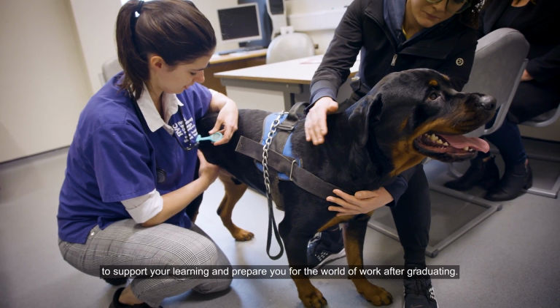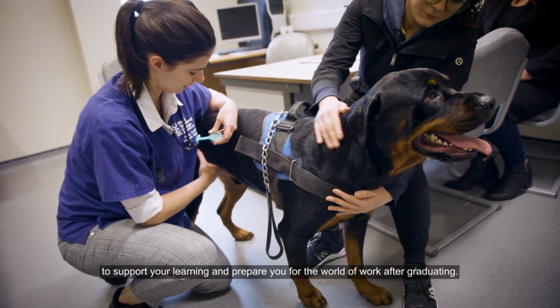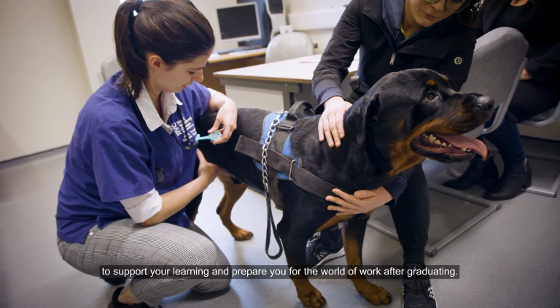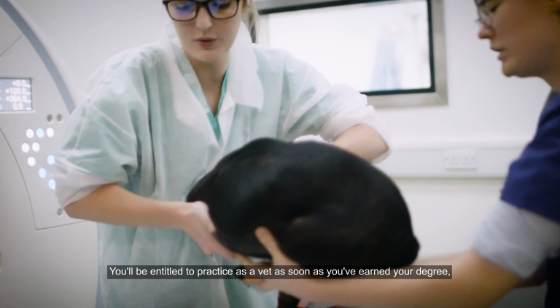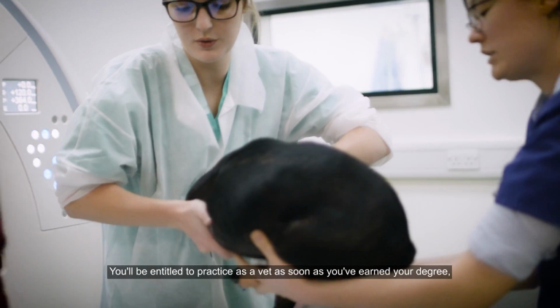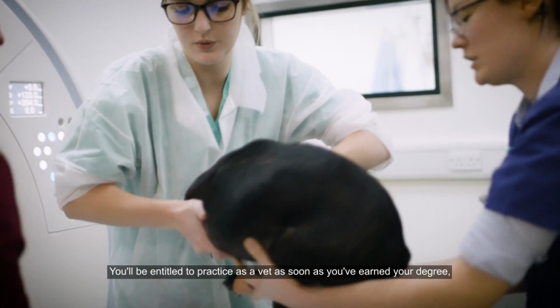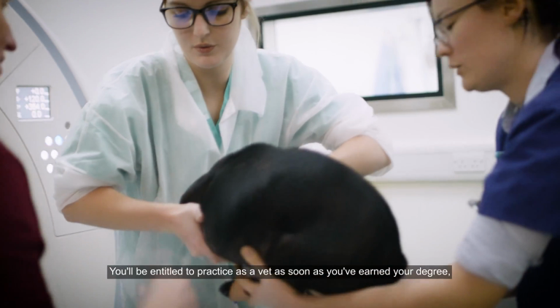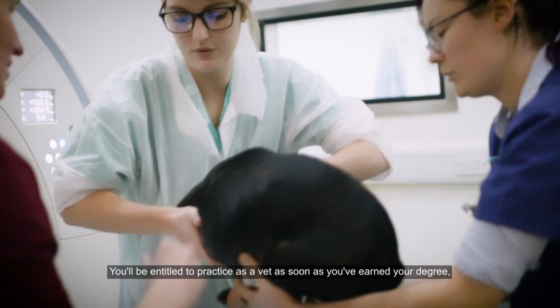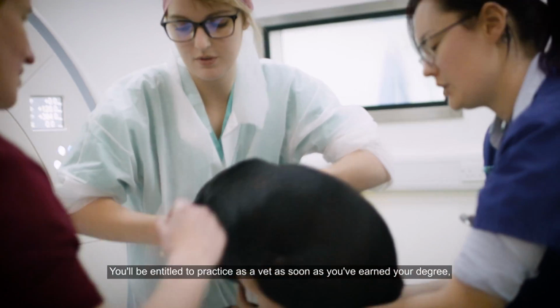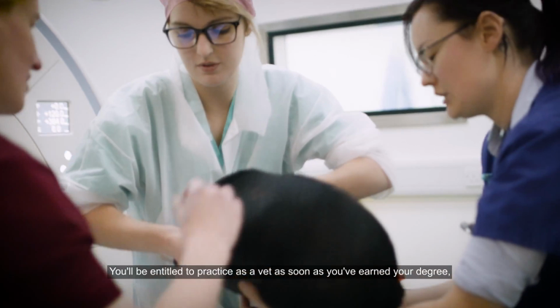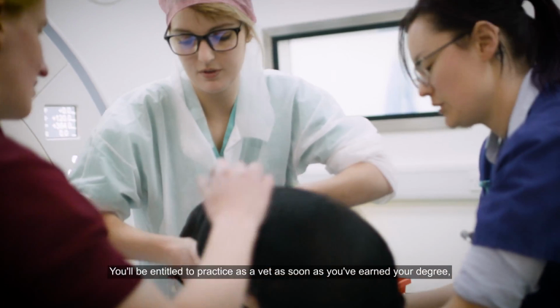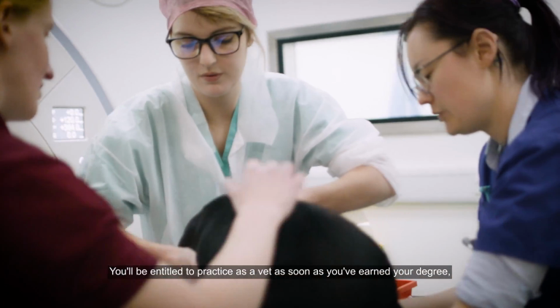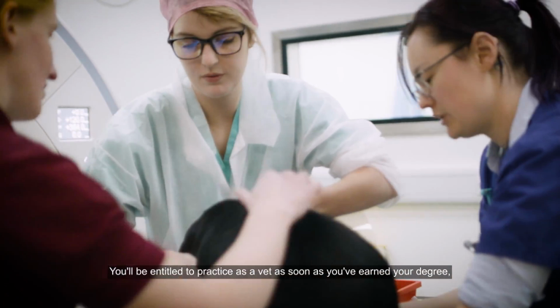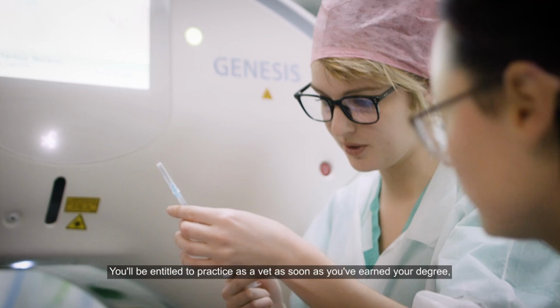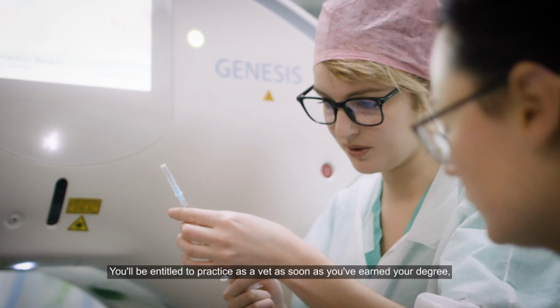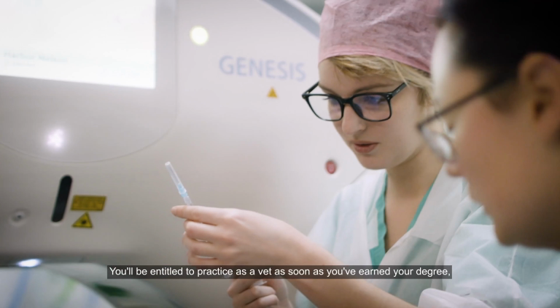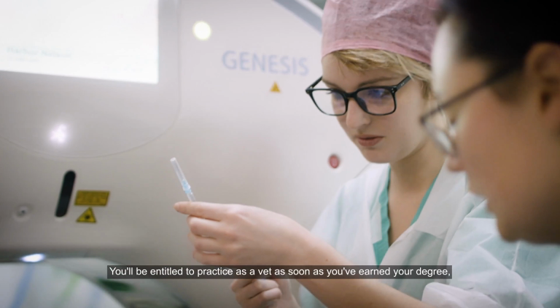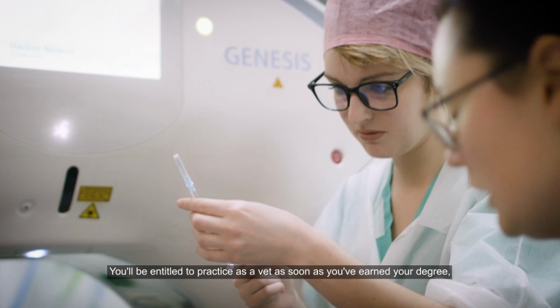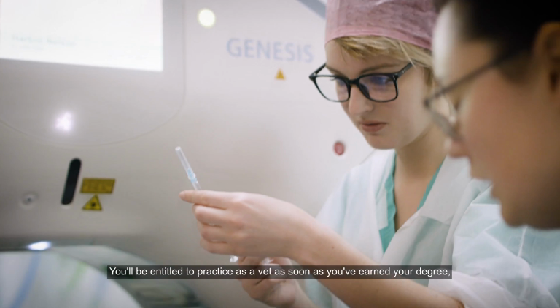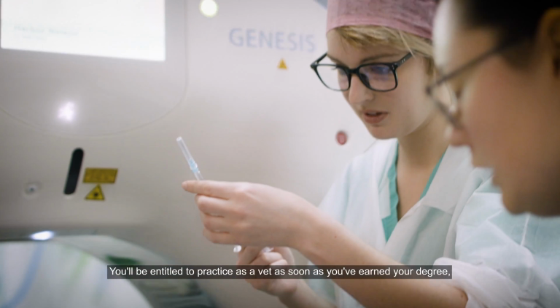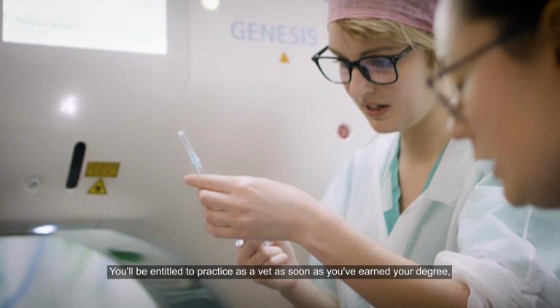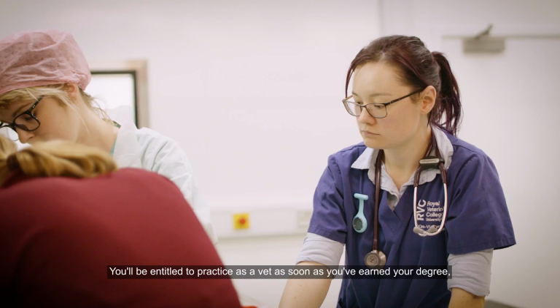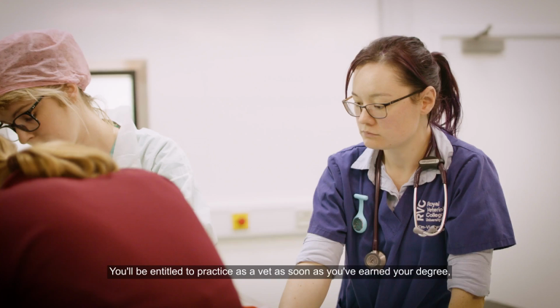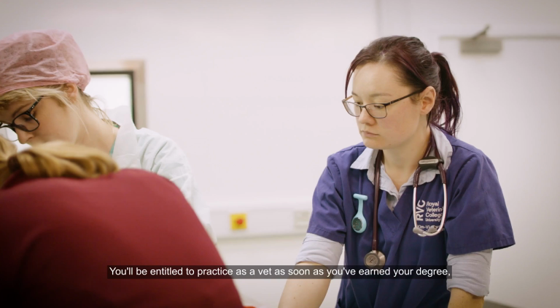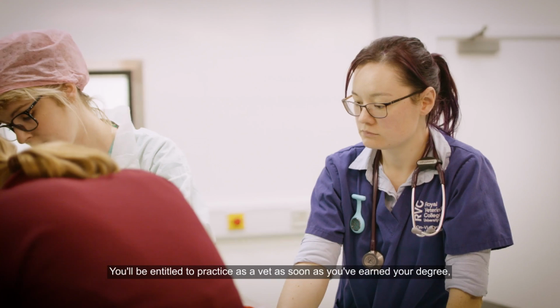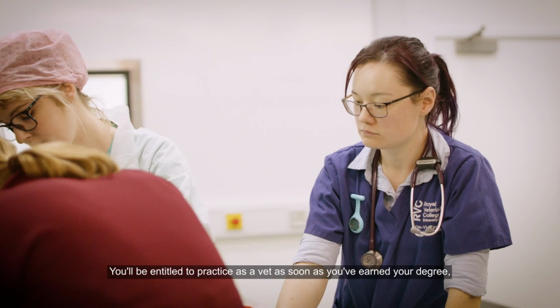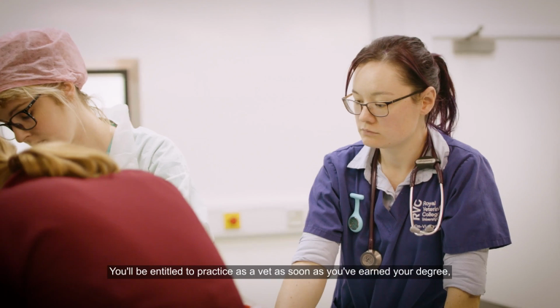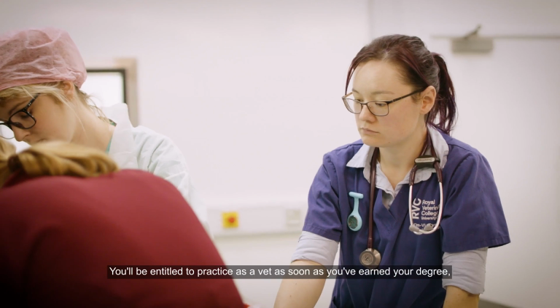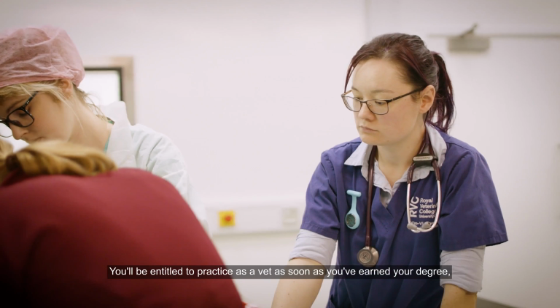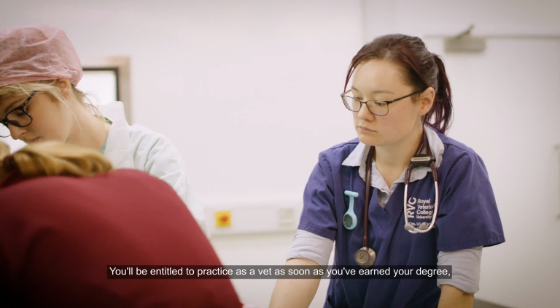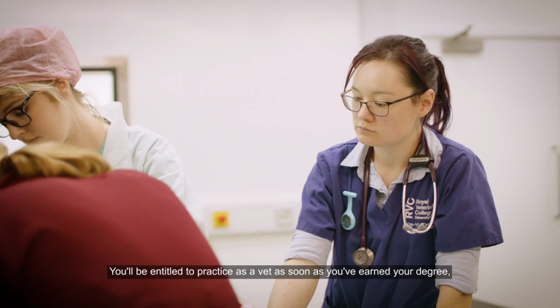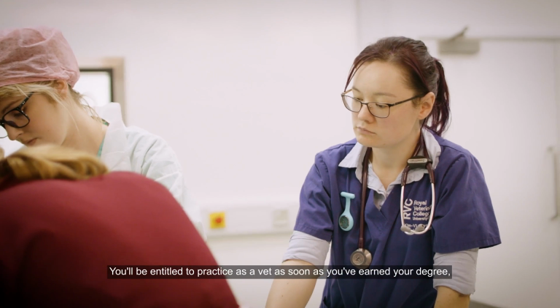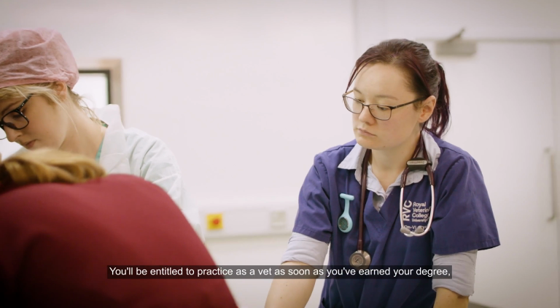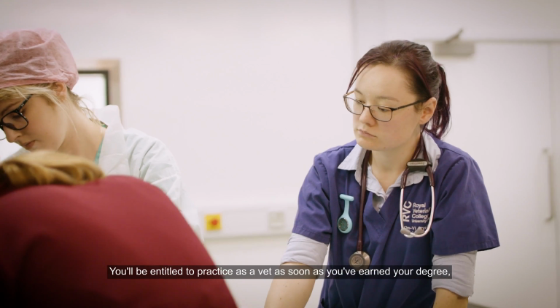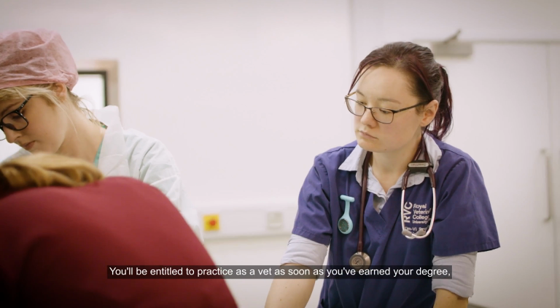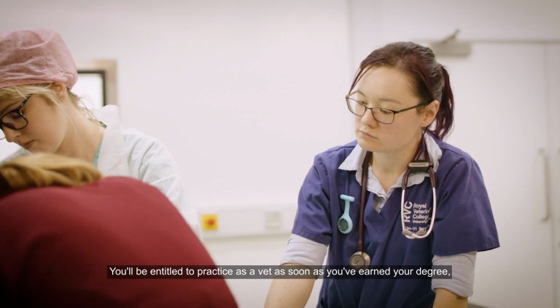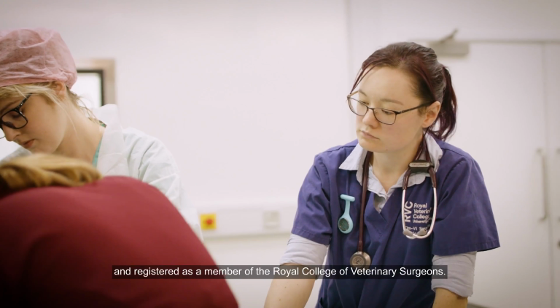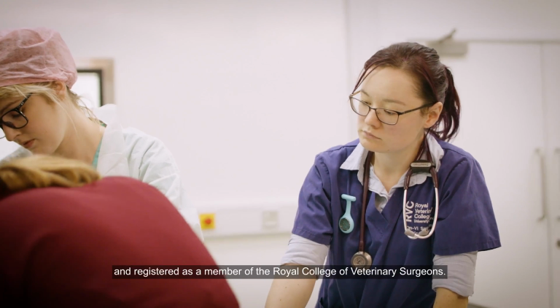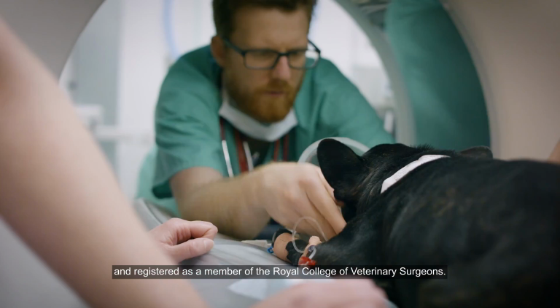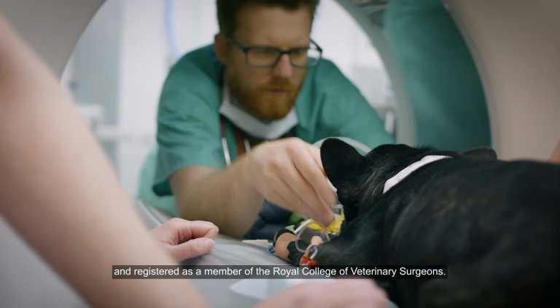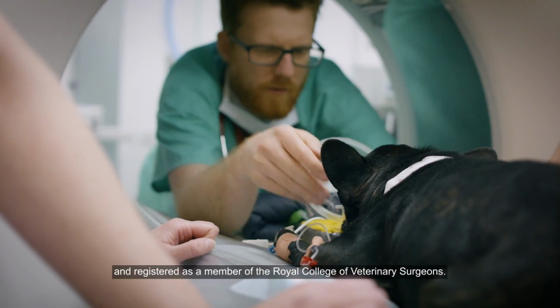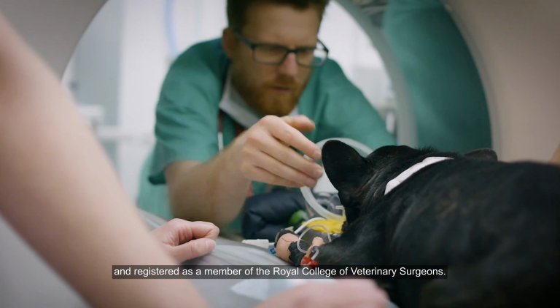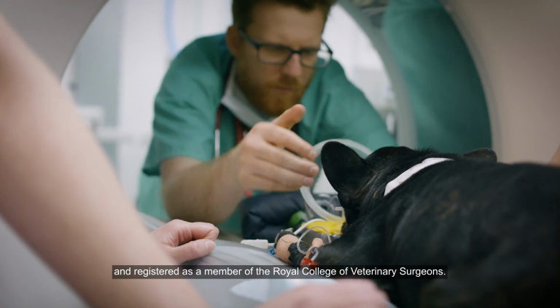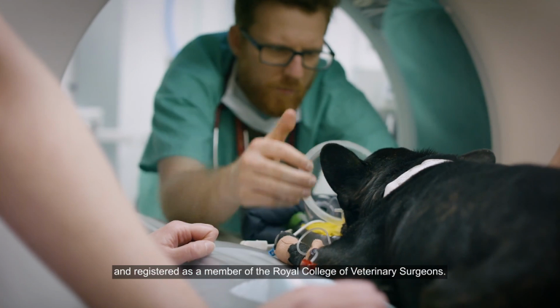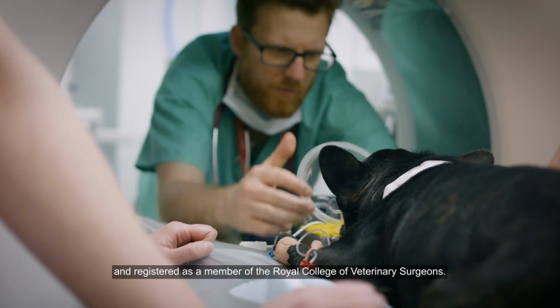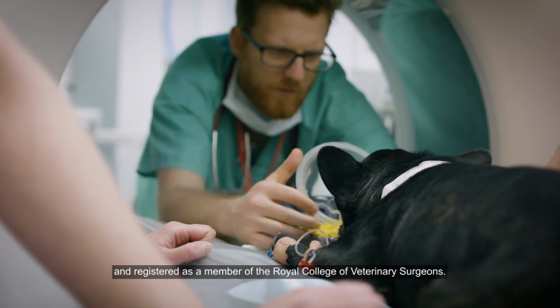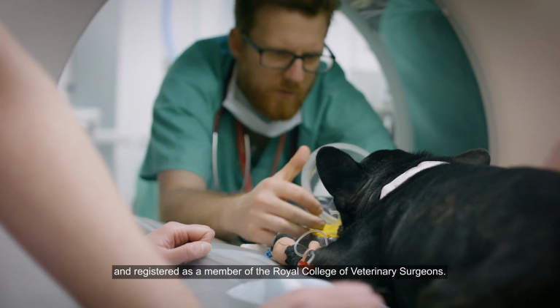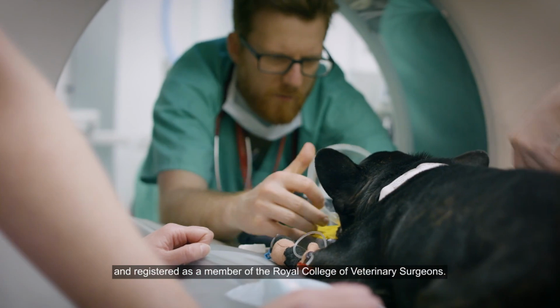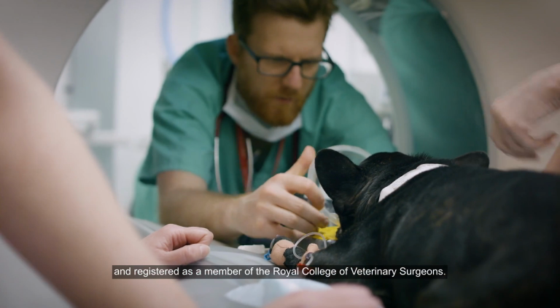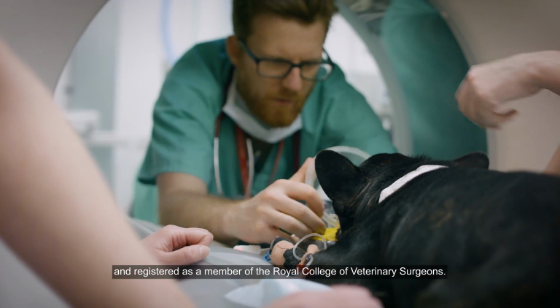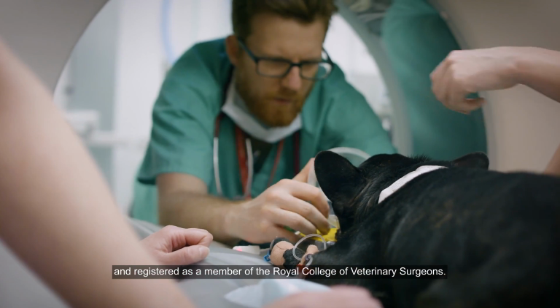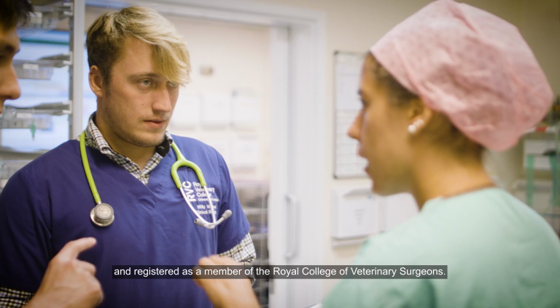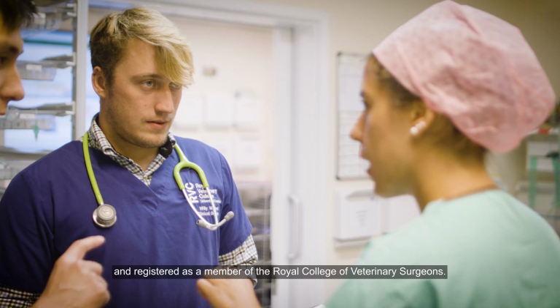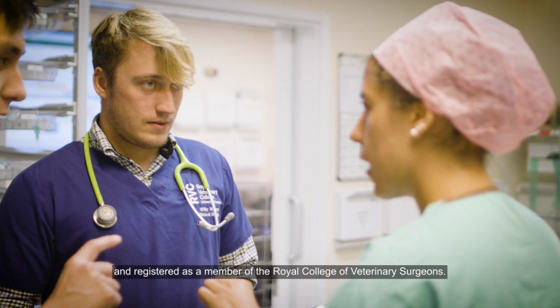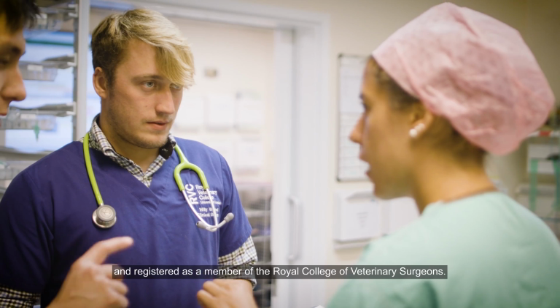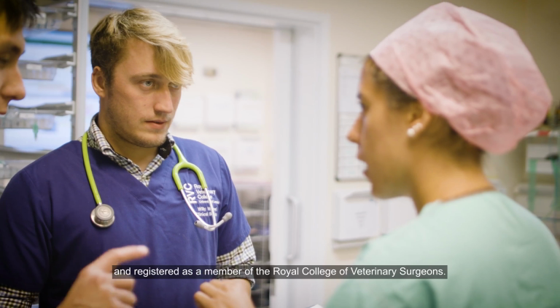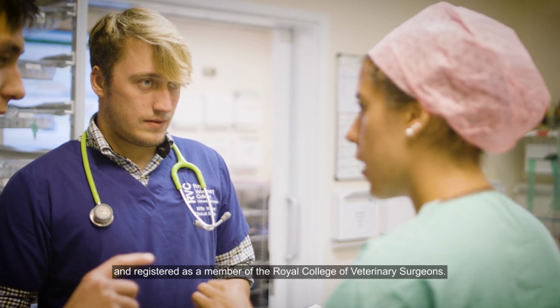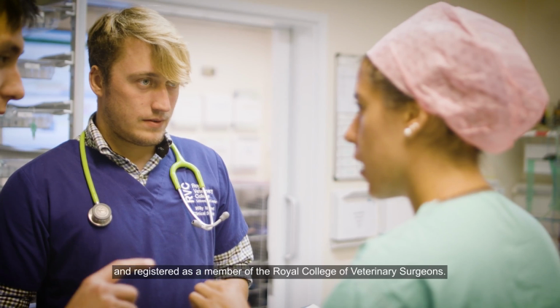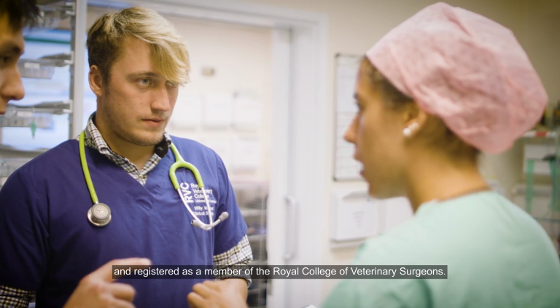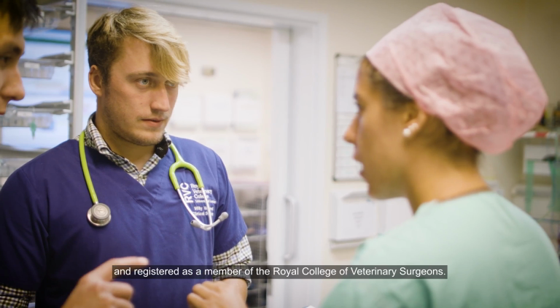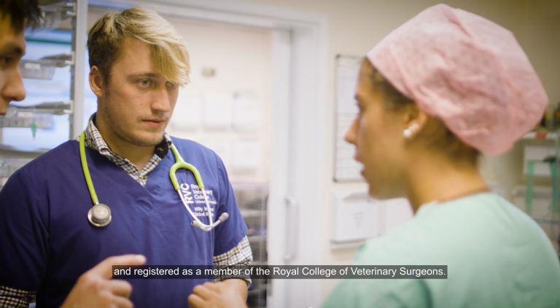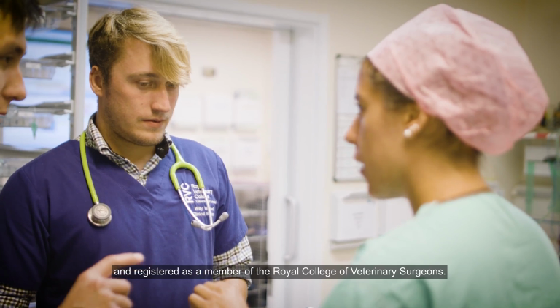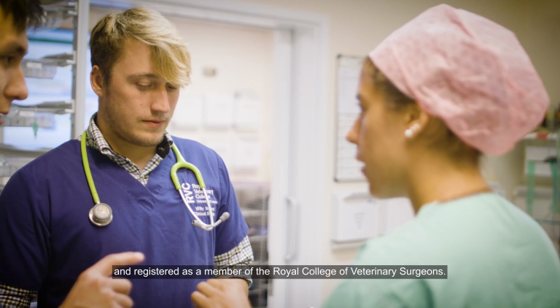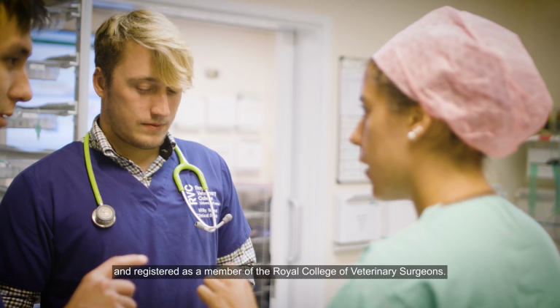You'll be entitled to practice as a vet as soon as you've earned your degree and registered as a member of the Royal College of Veterinary Surgeons.